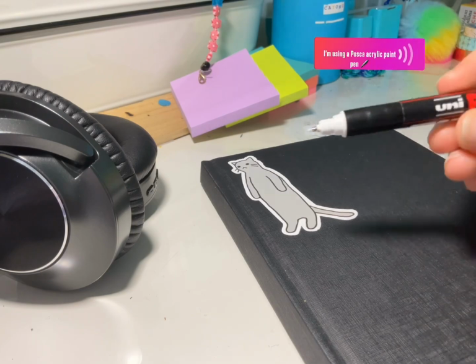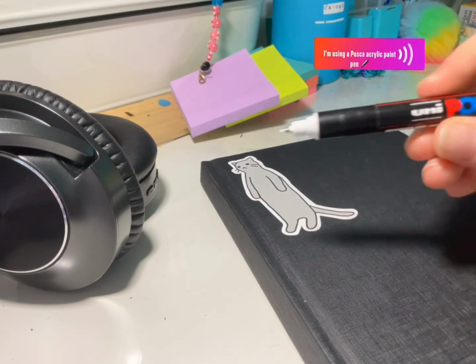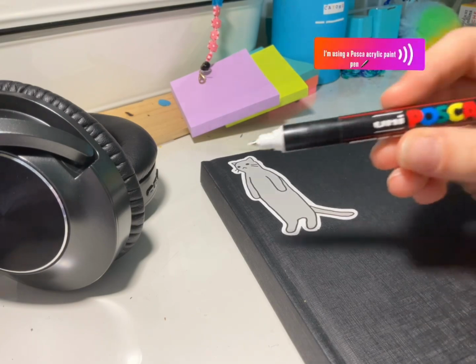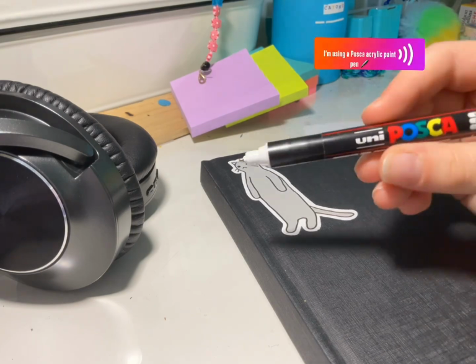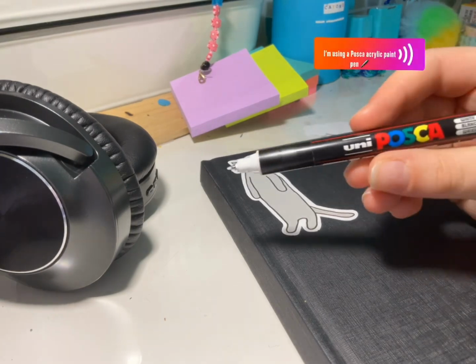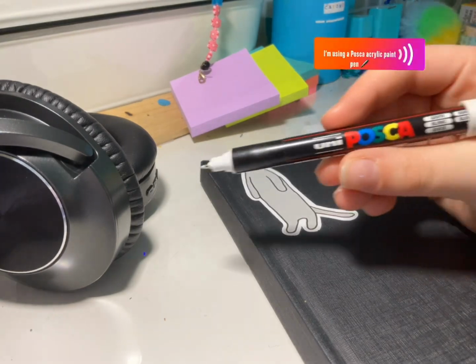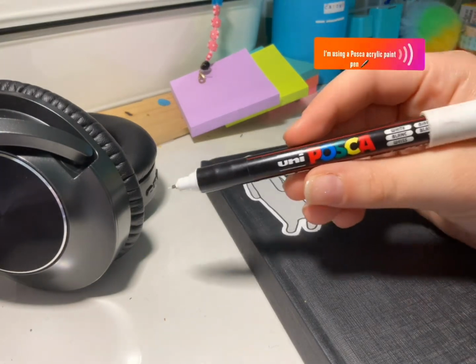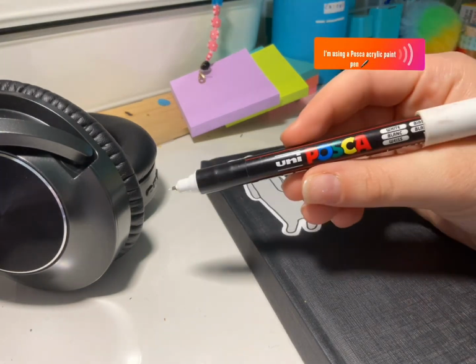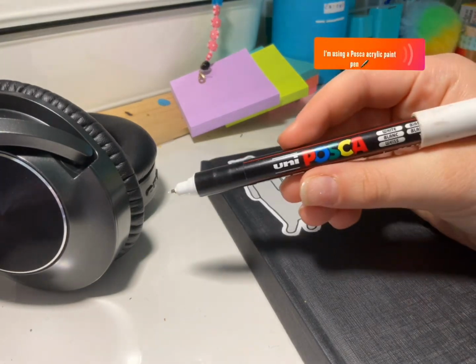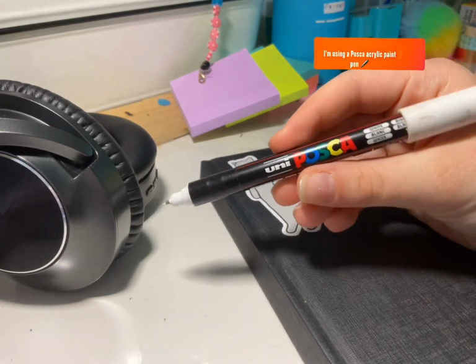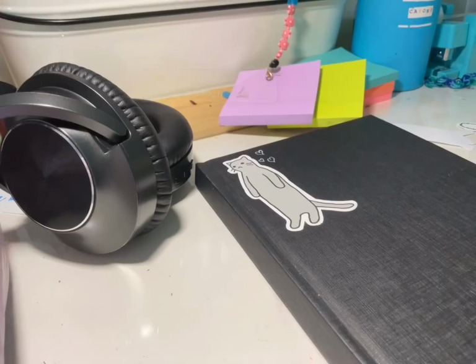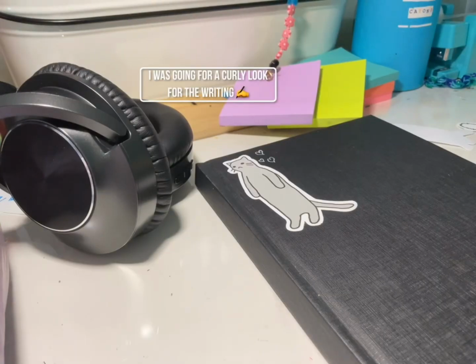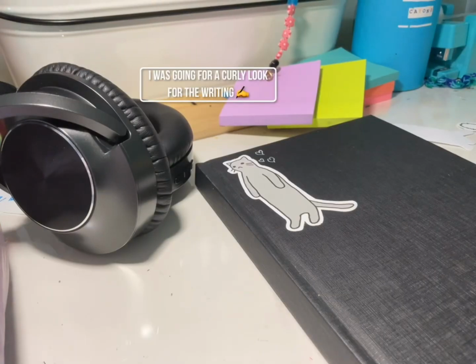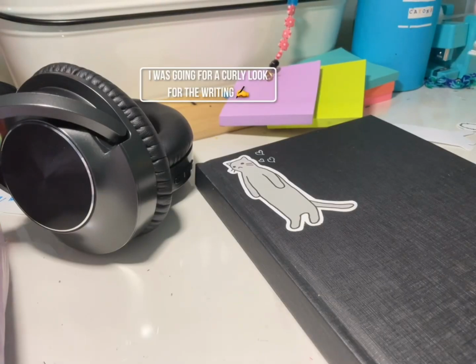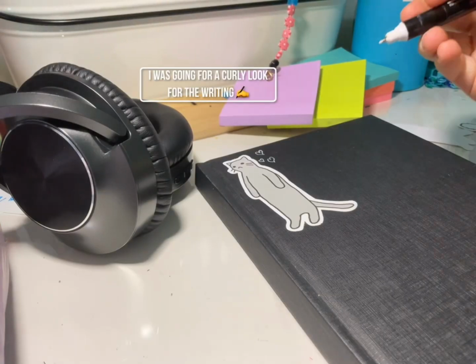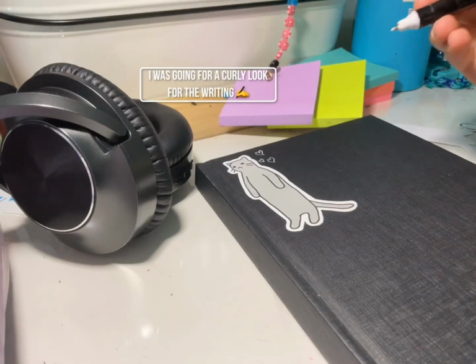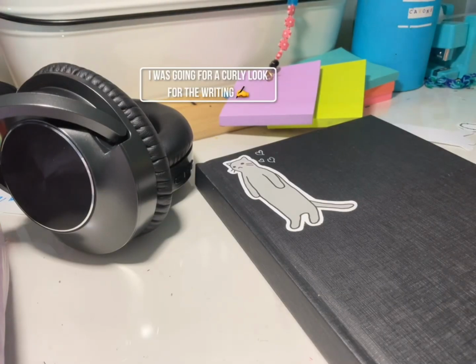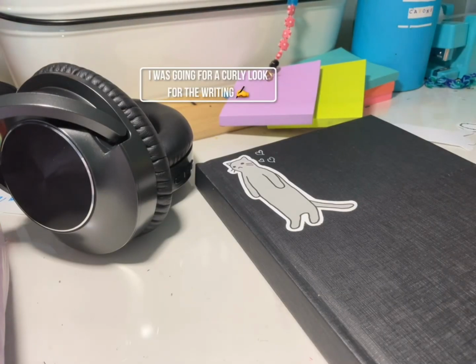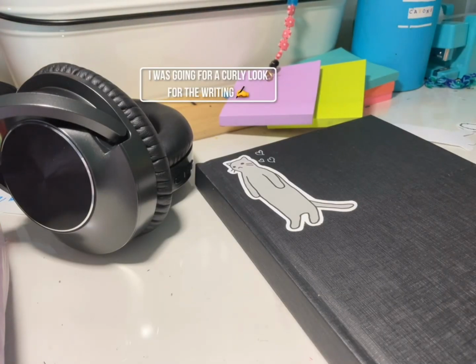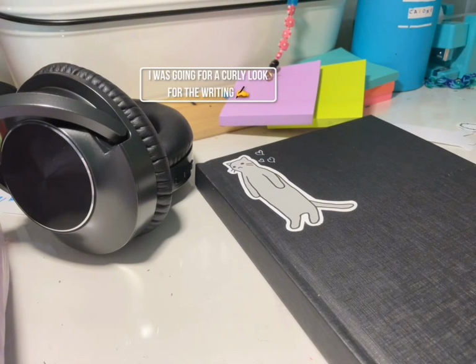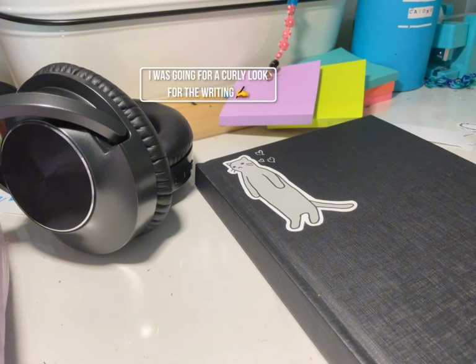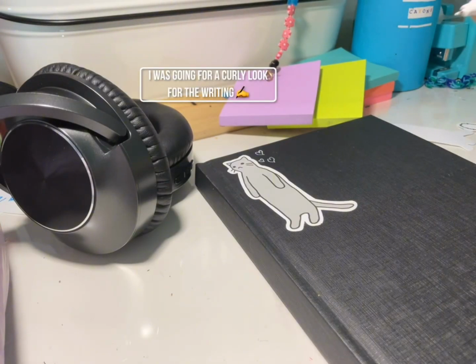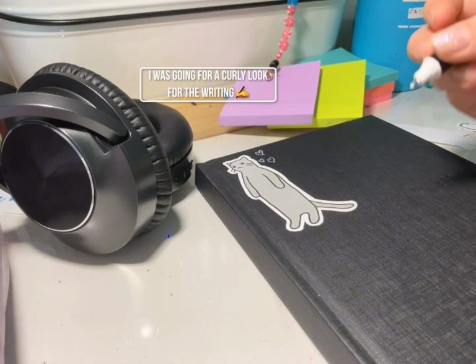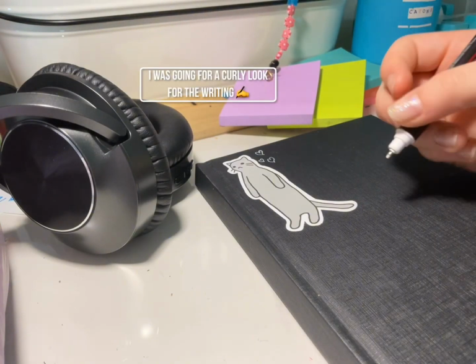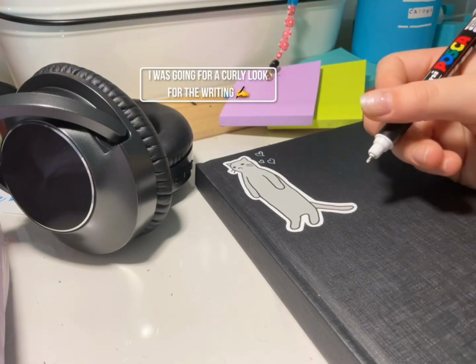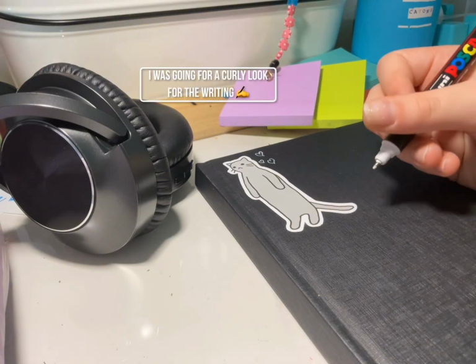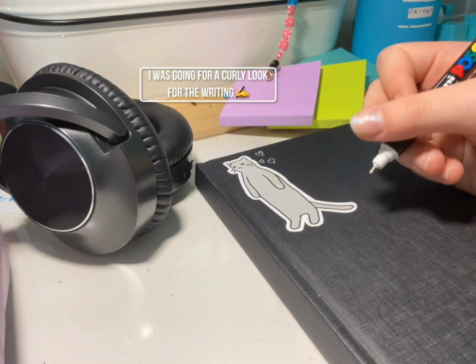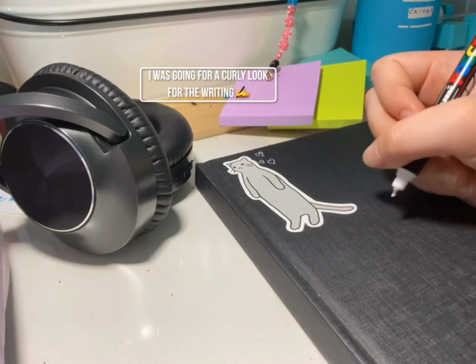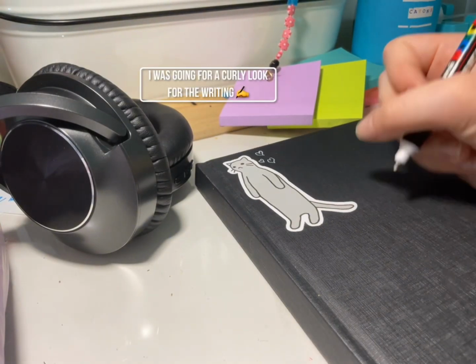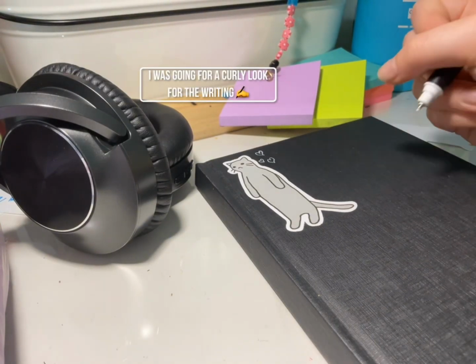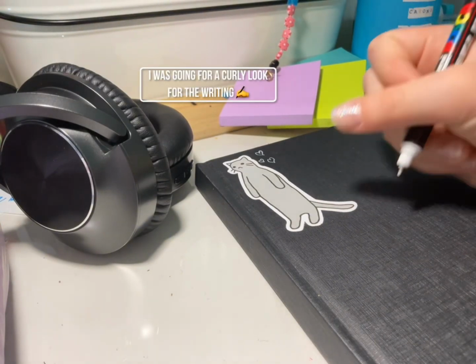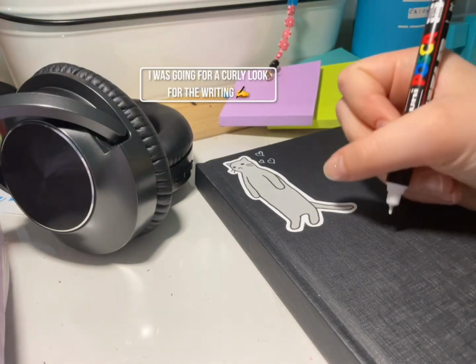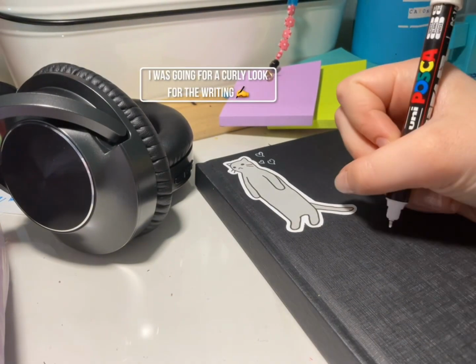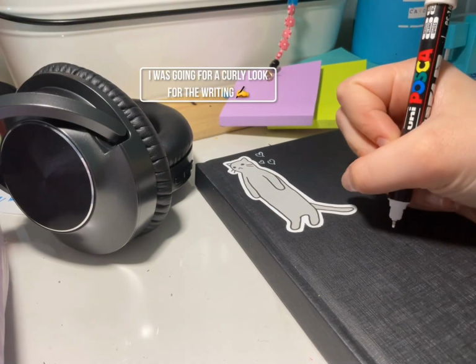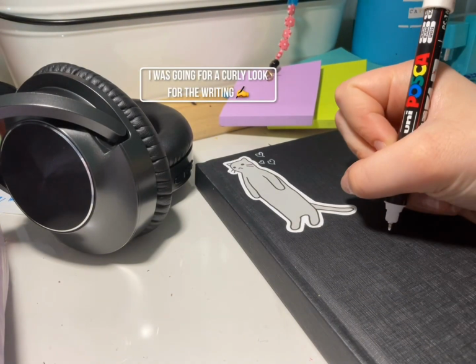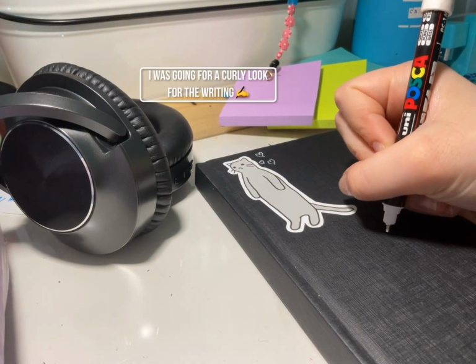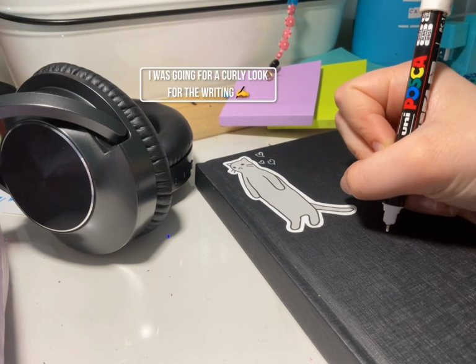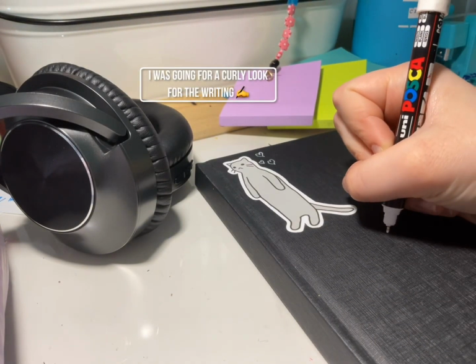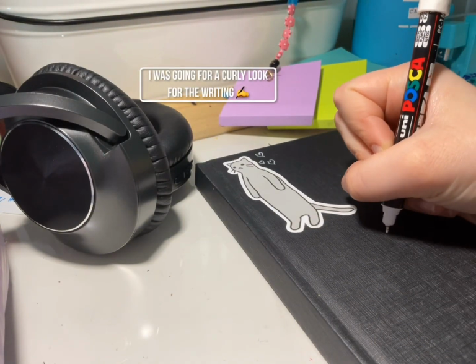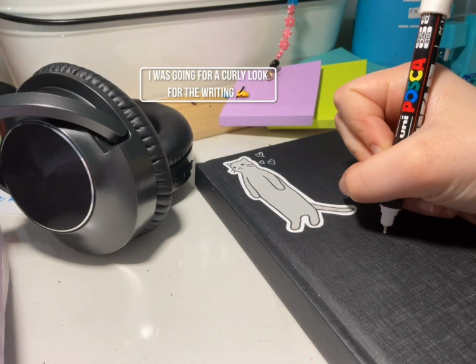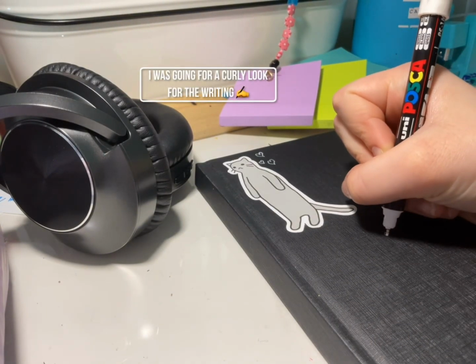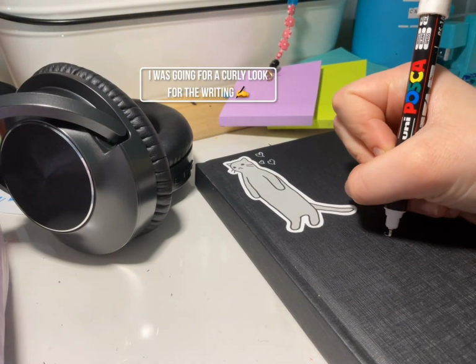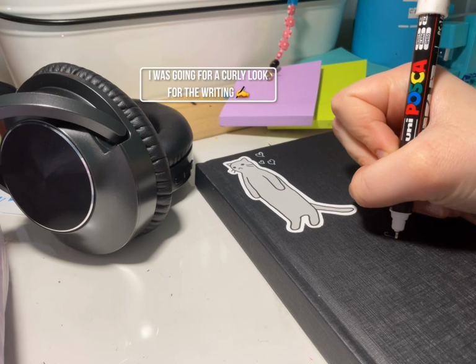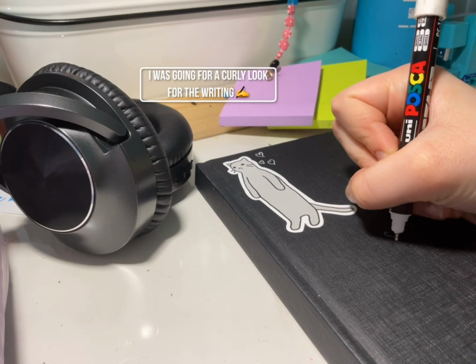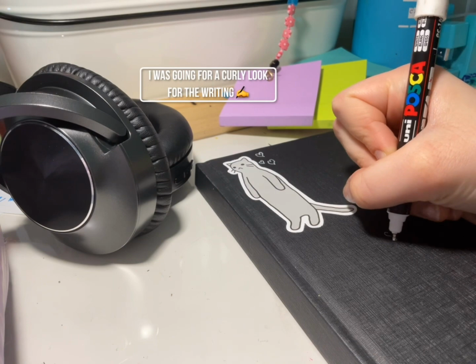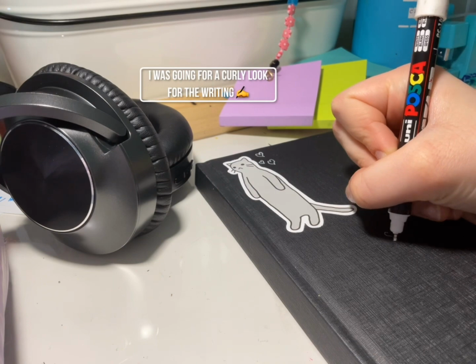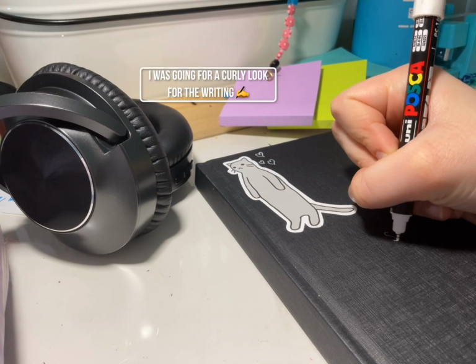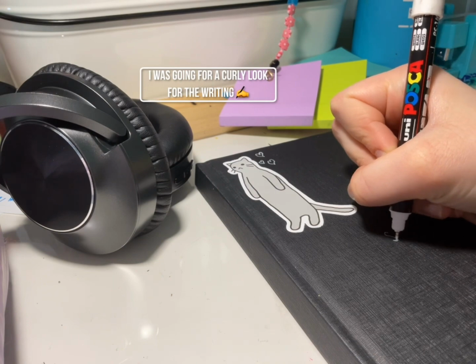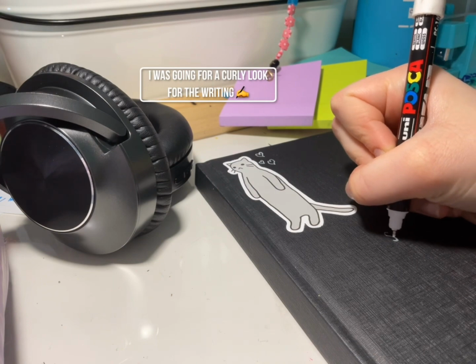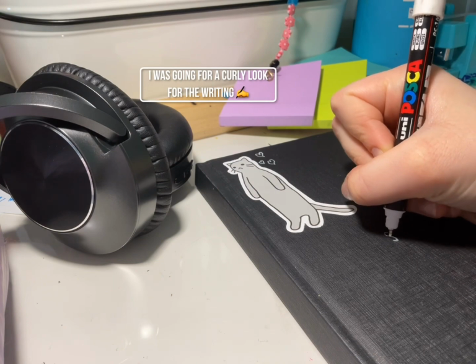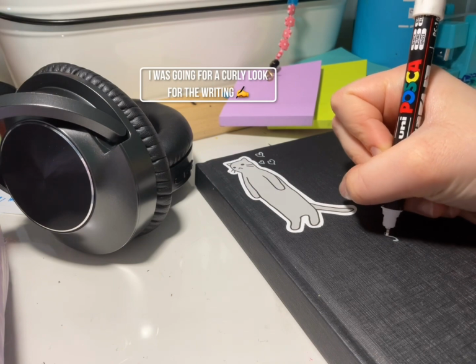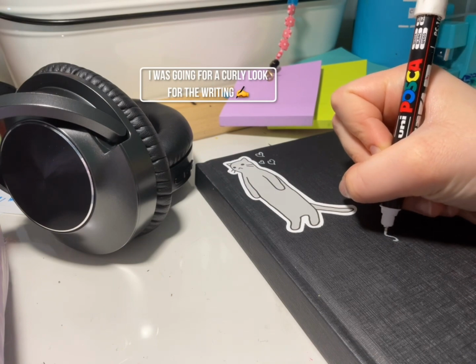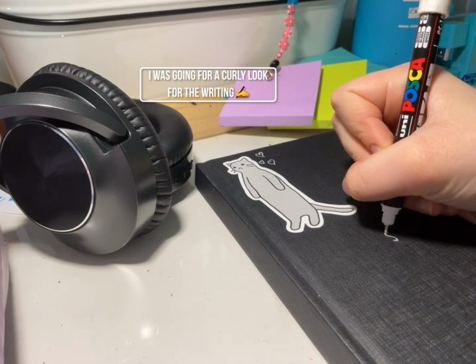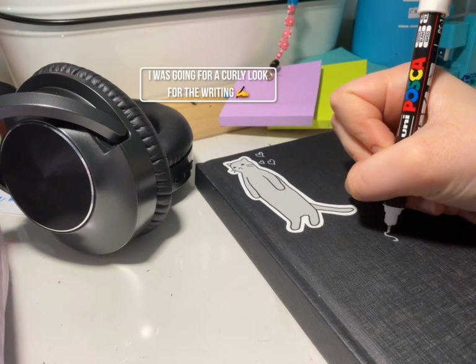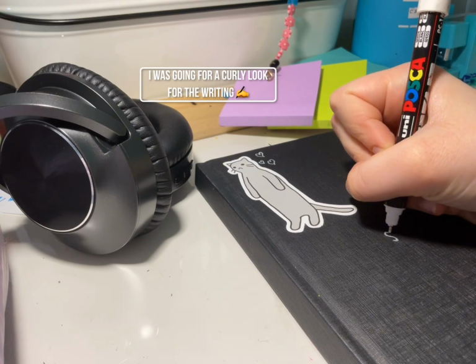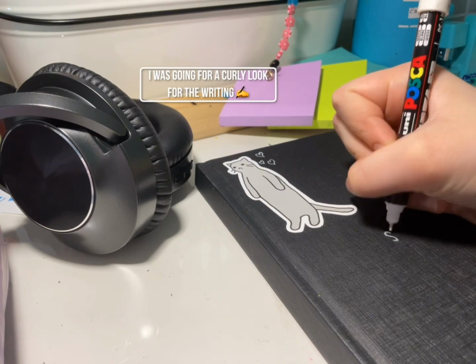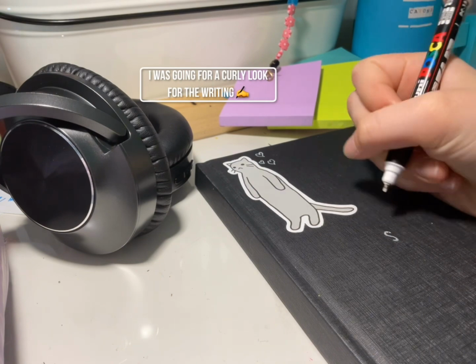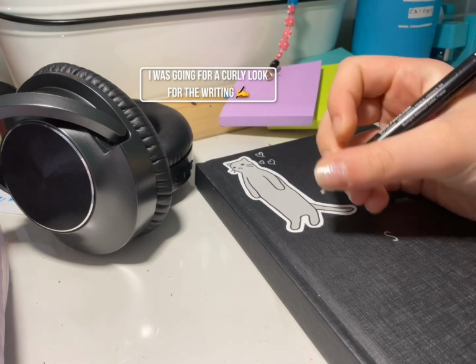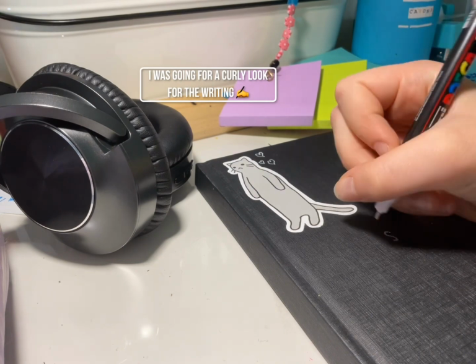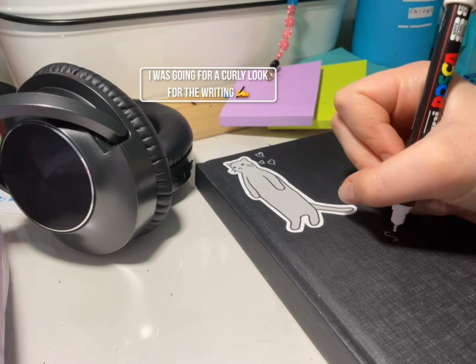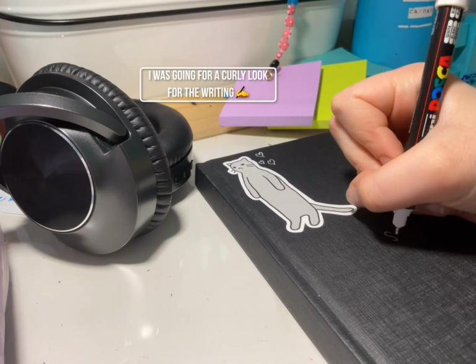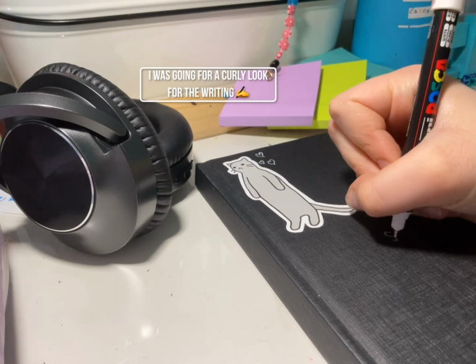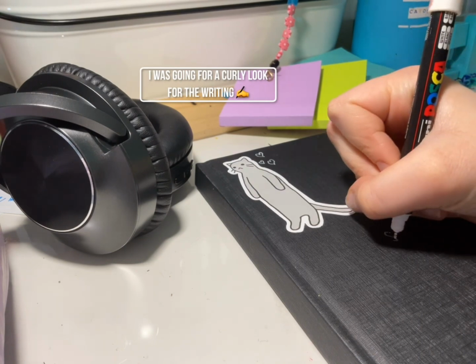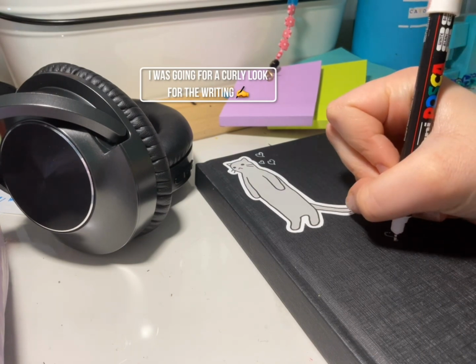For the writing I'm just using a Posca pen, and I was going for a really curly look for the writing.